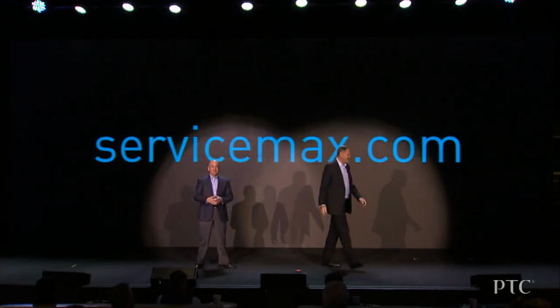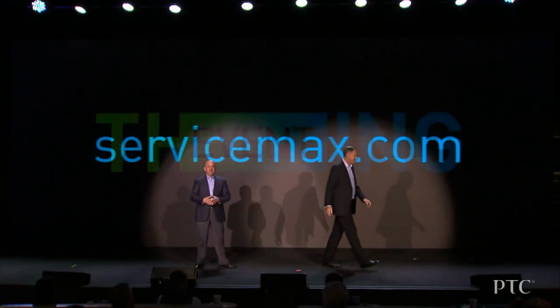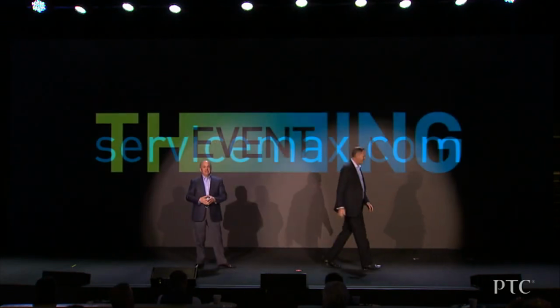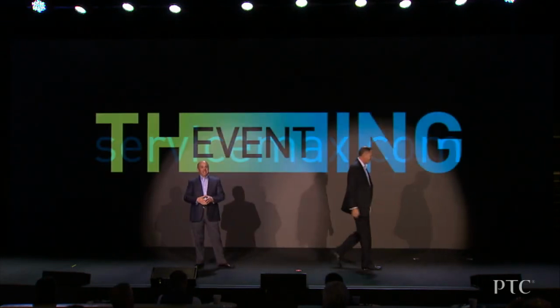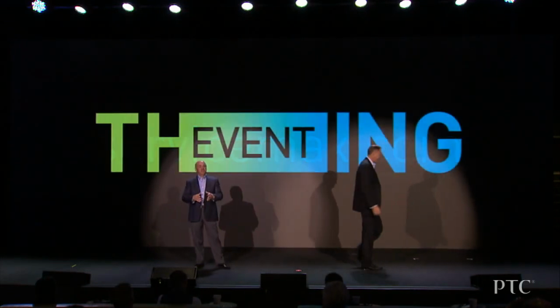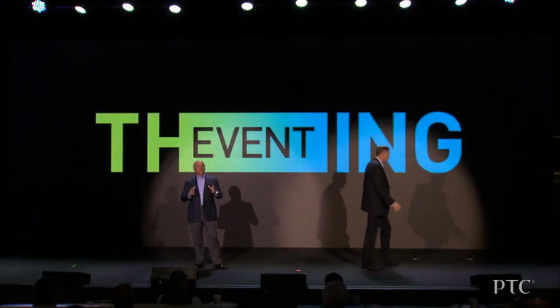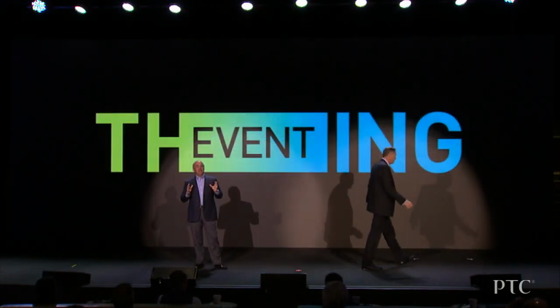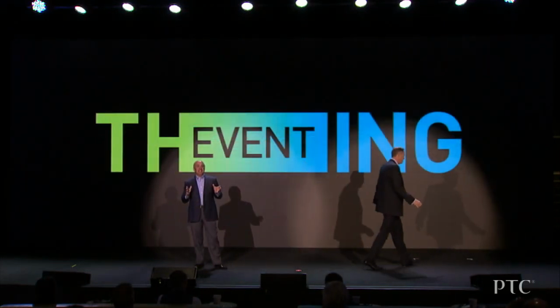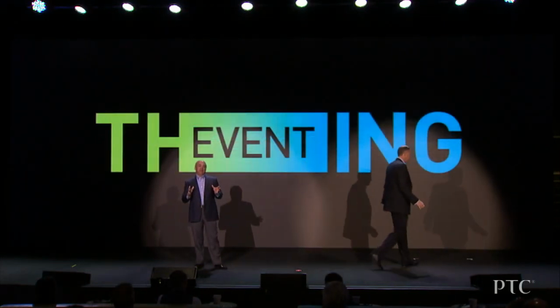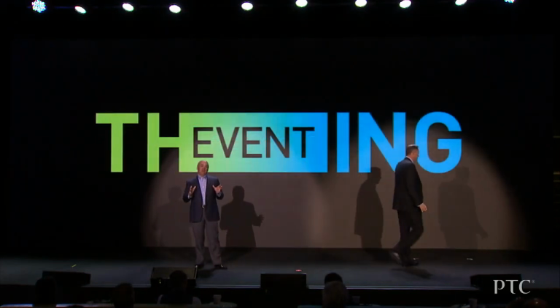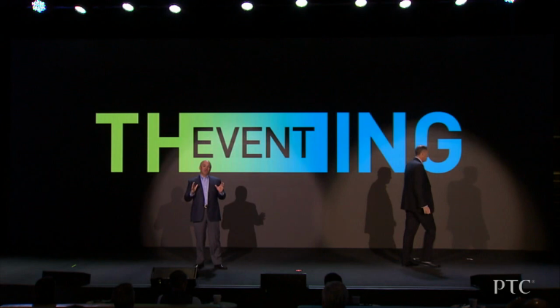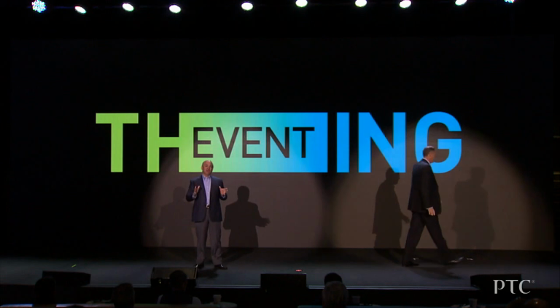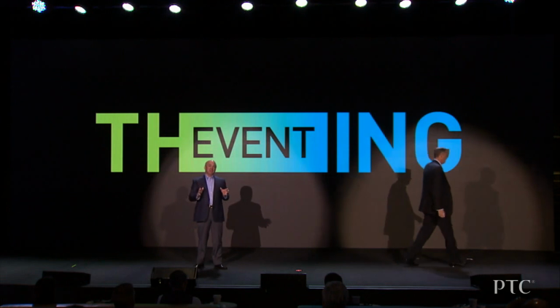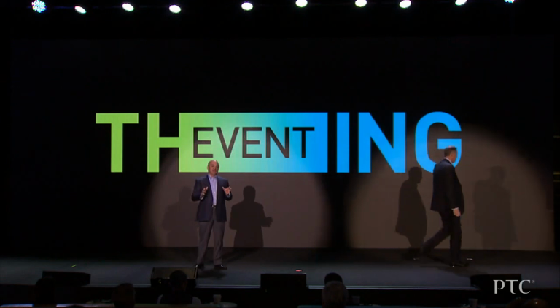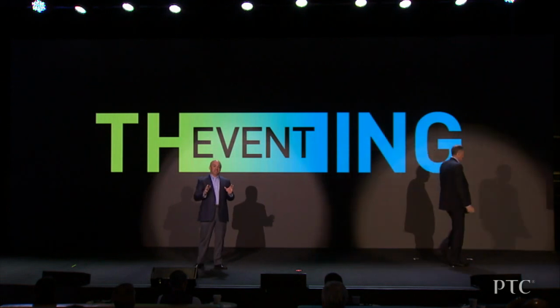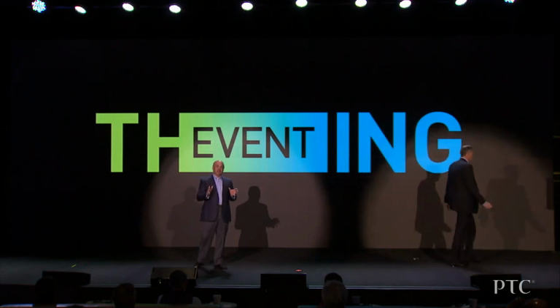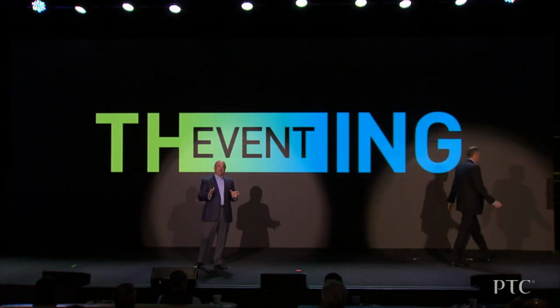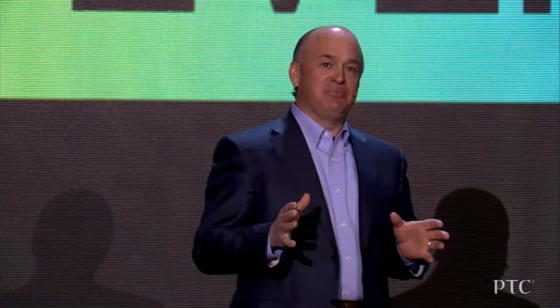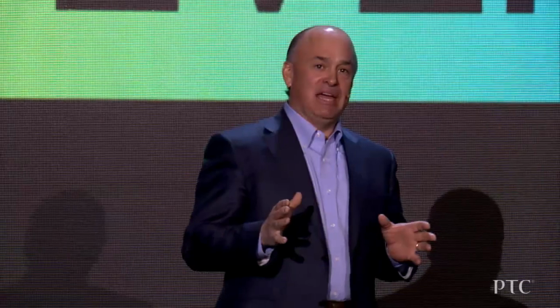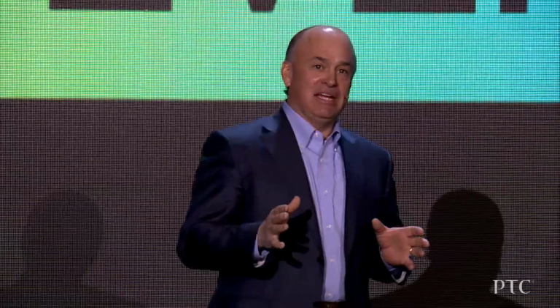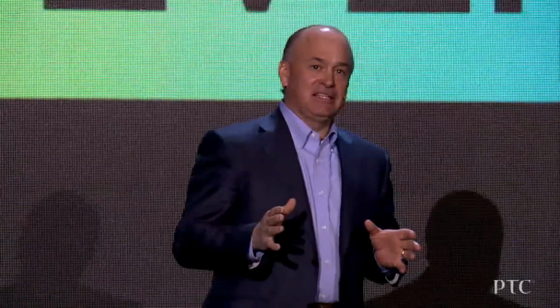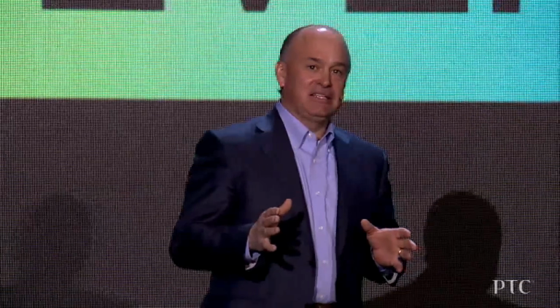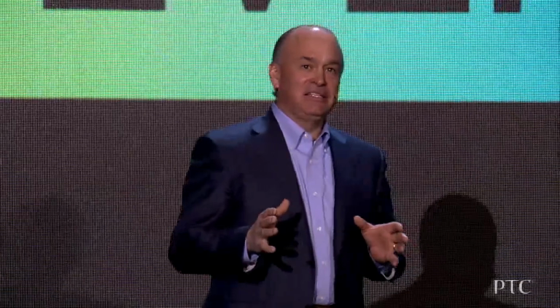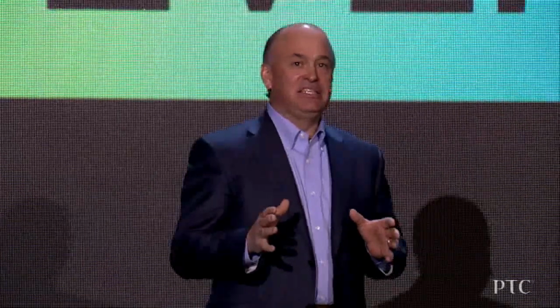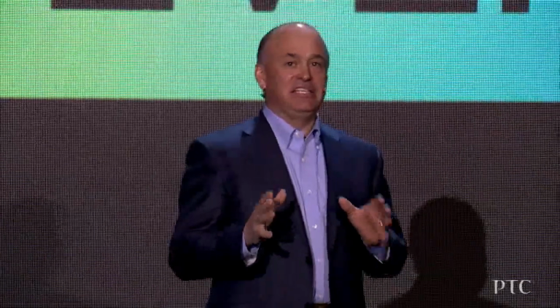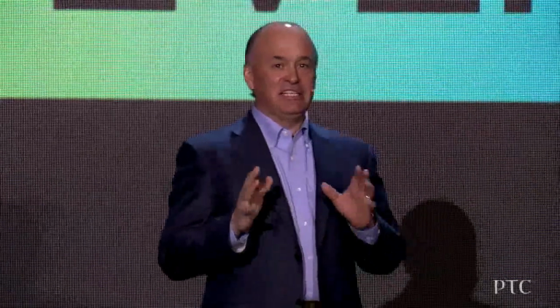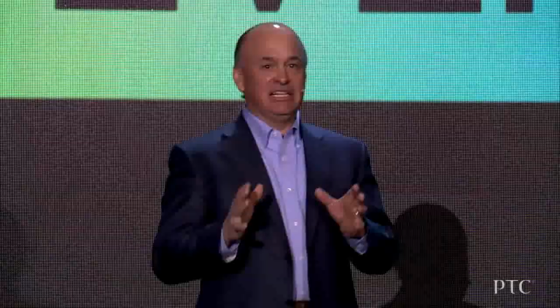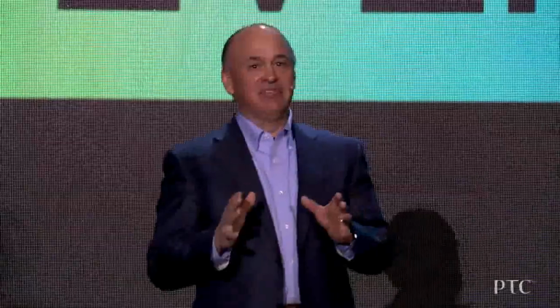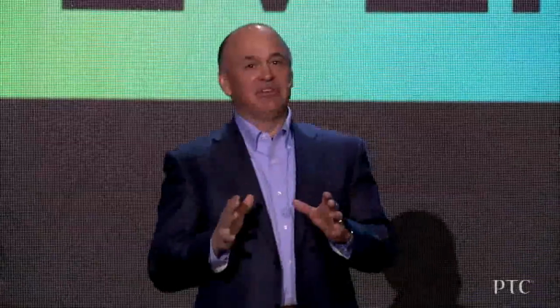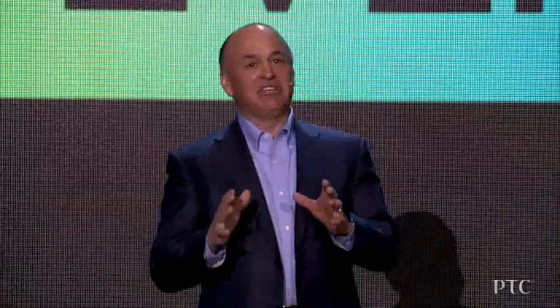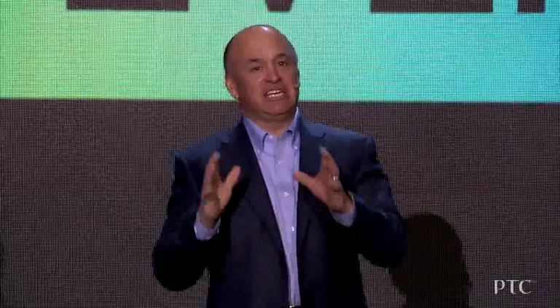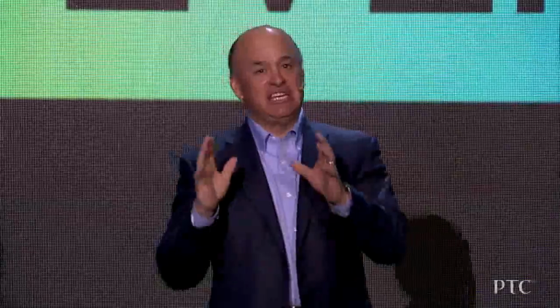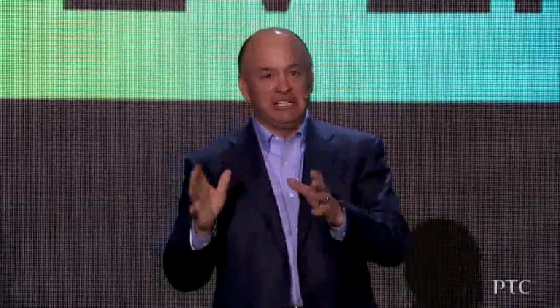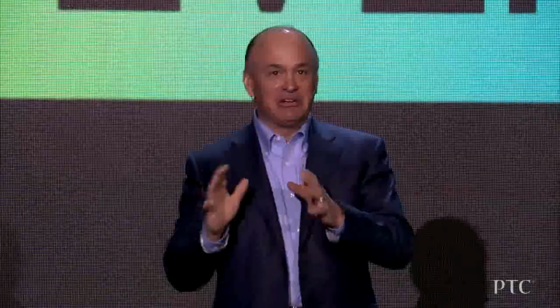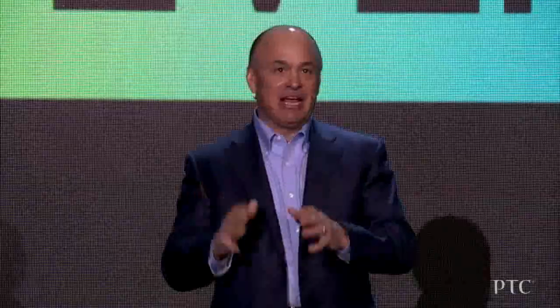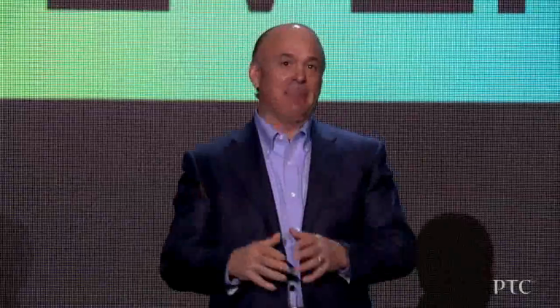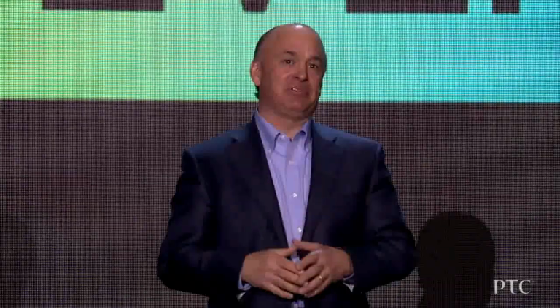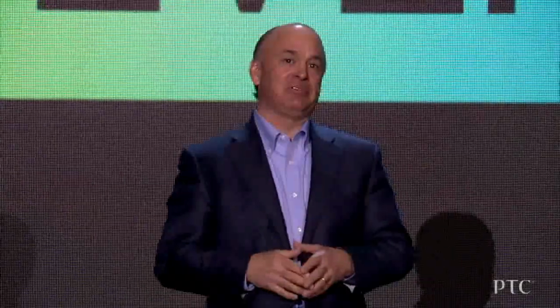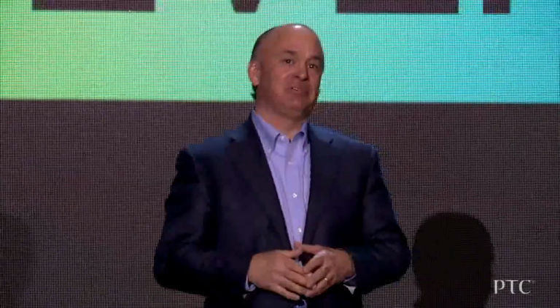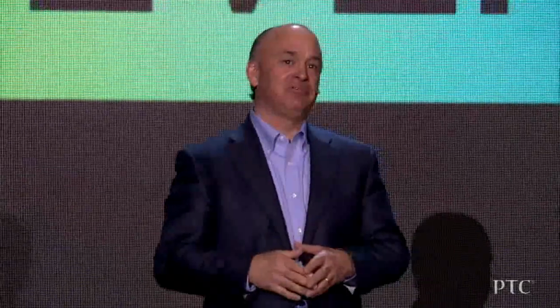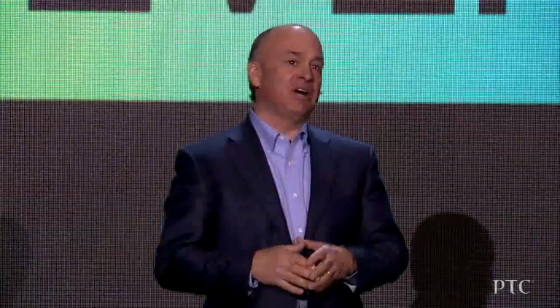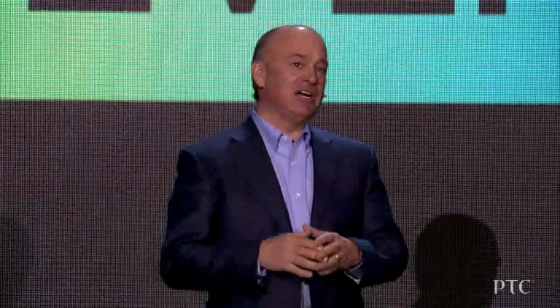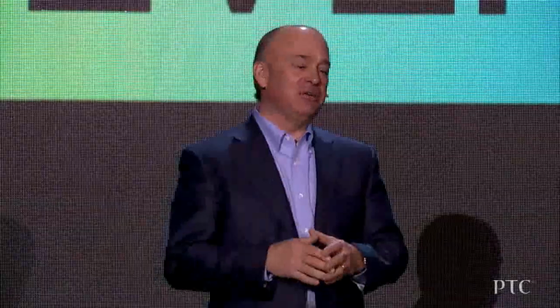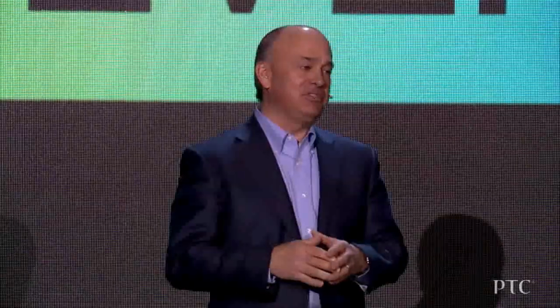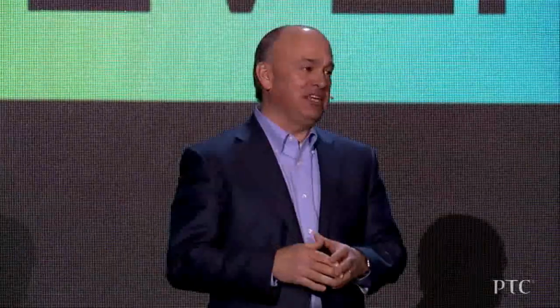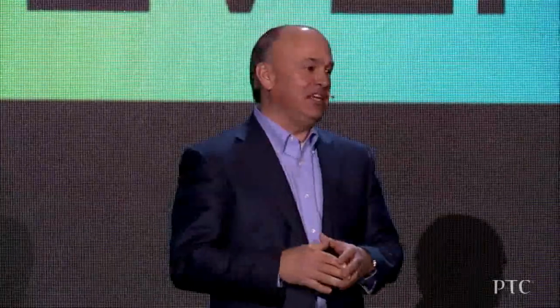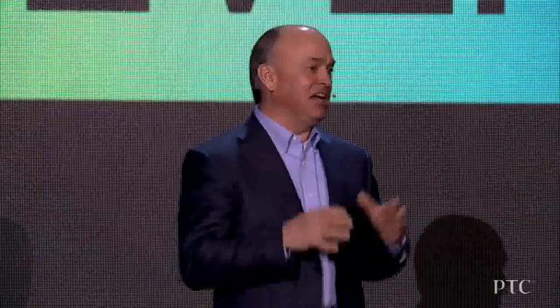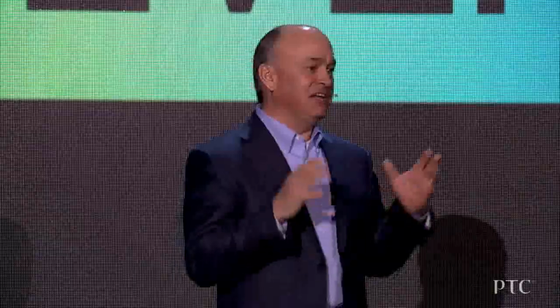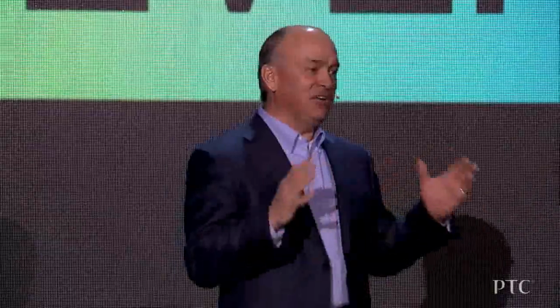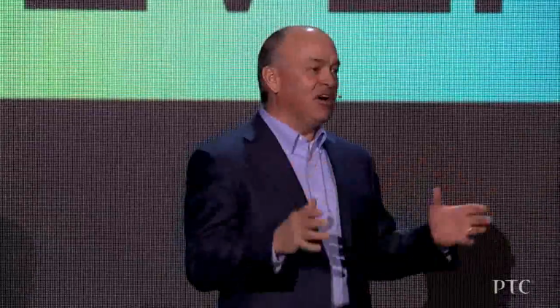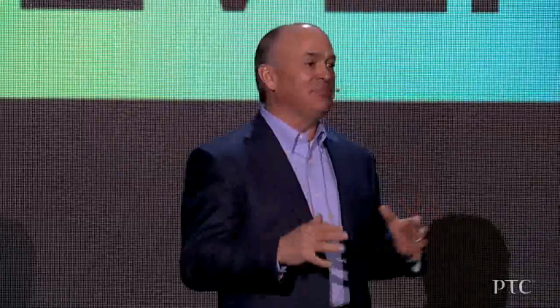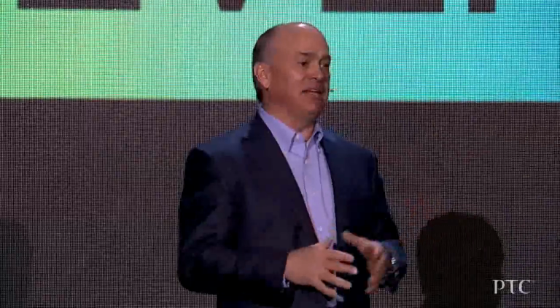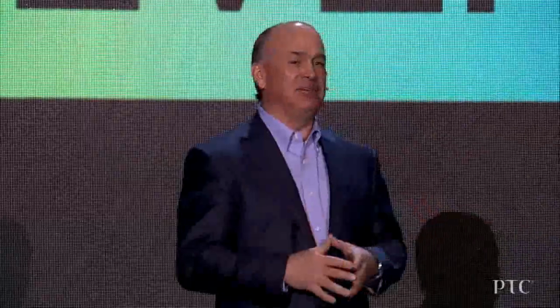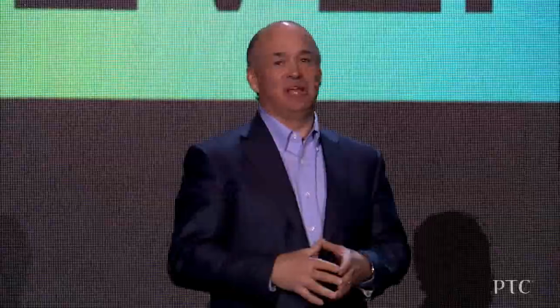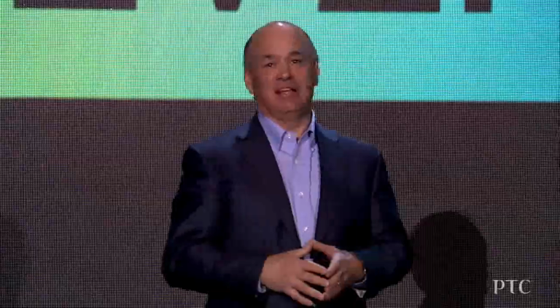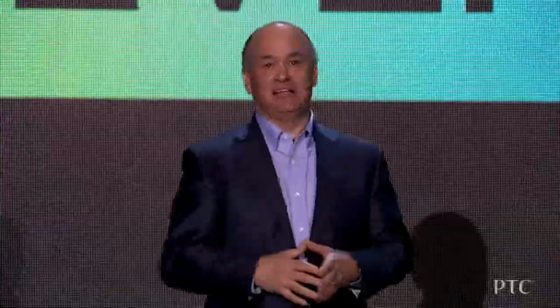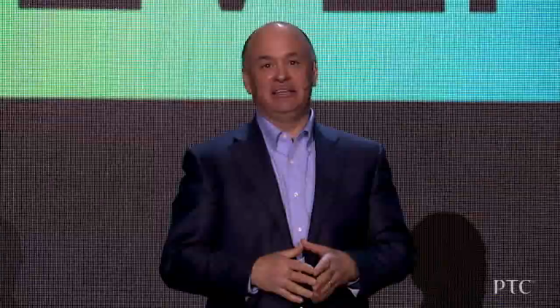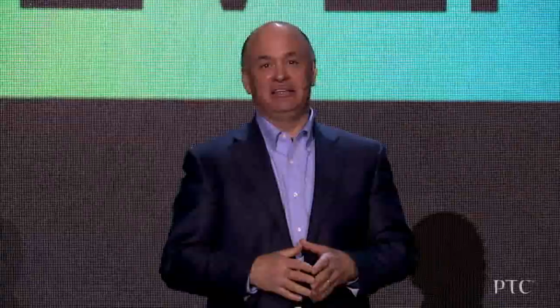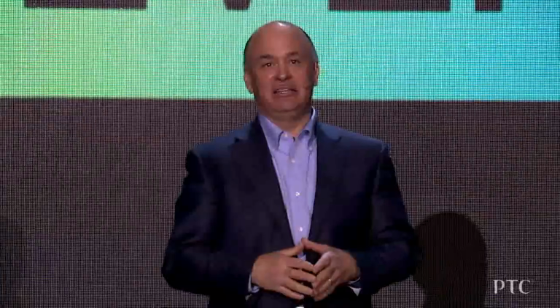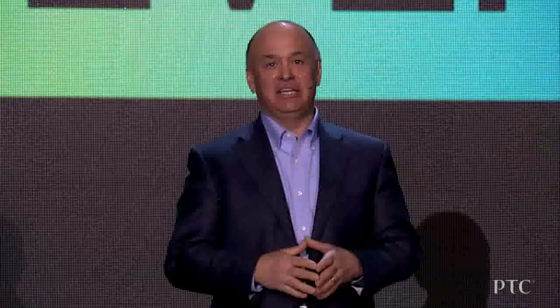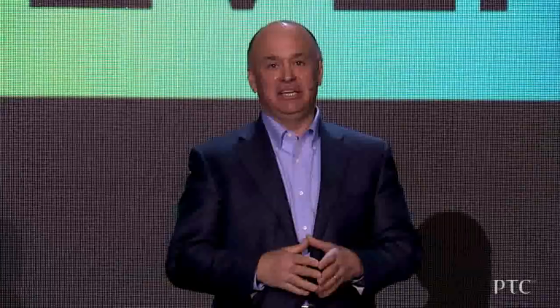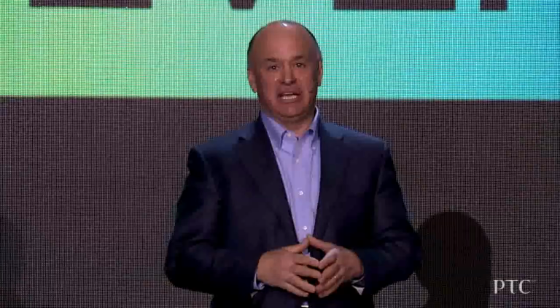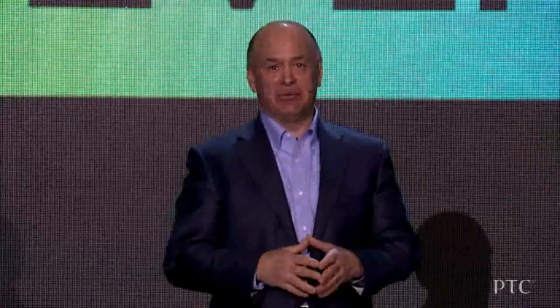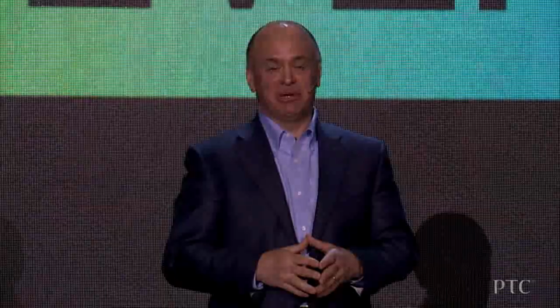It's great to be working with ServiceMax to deliver the killer apps for IoT and augmented reality in the enterprise.